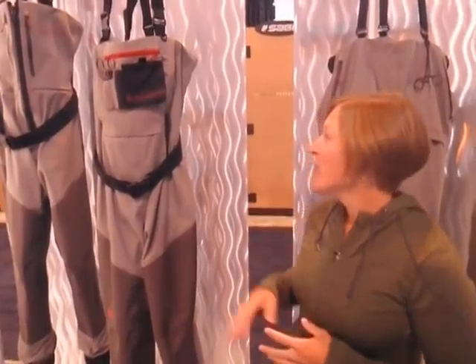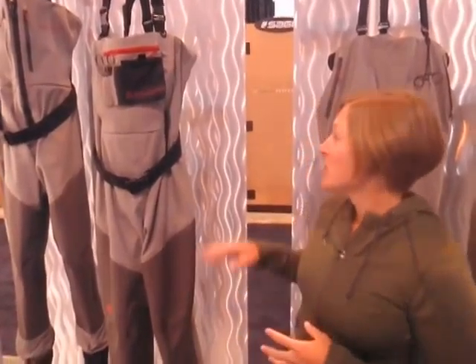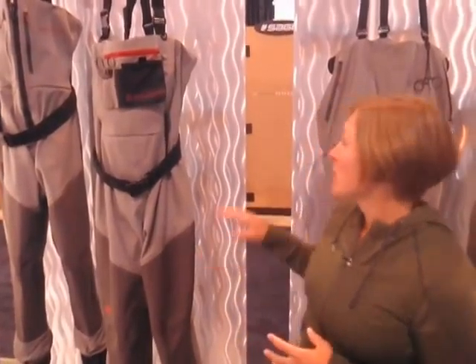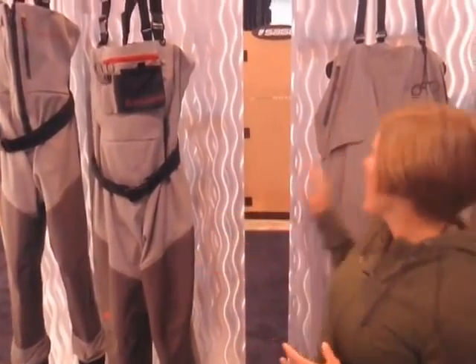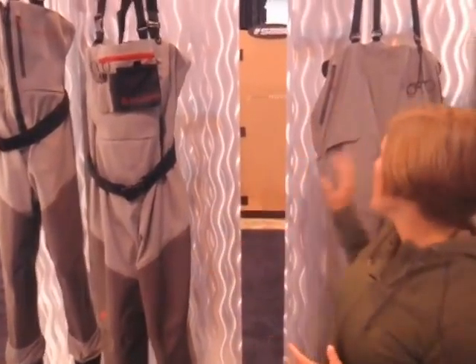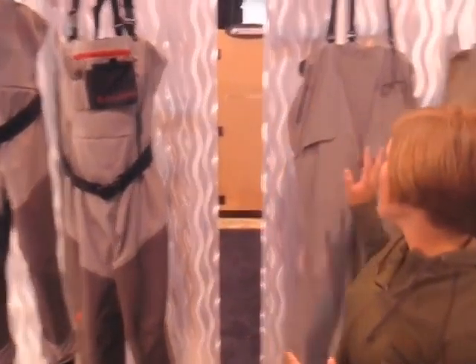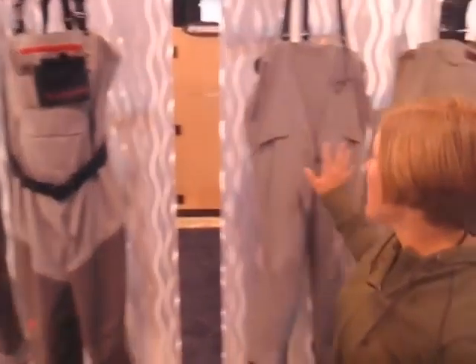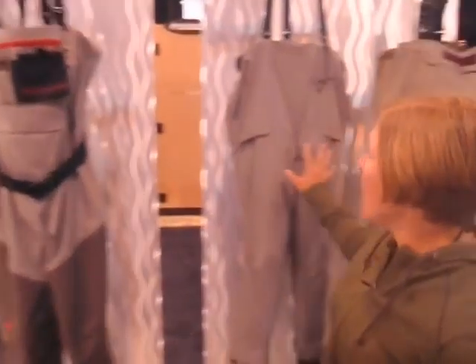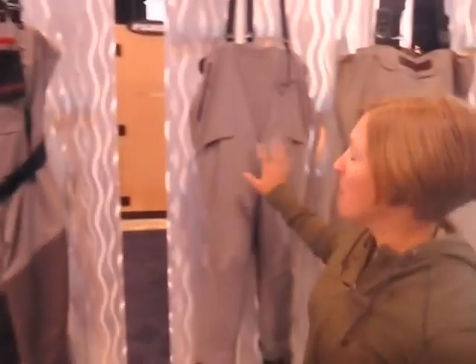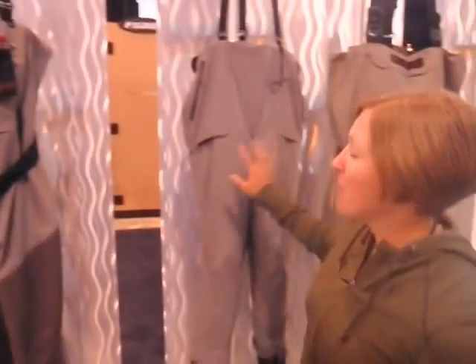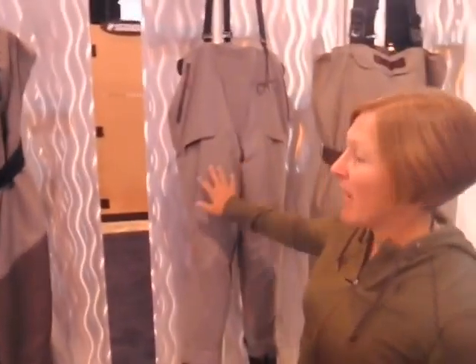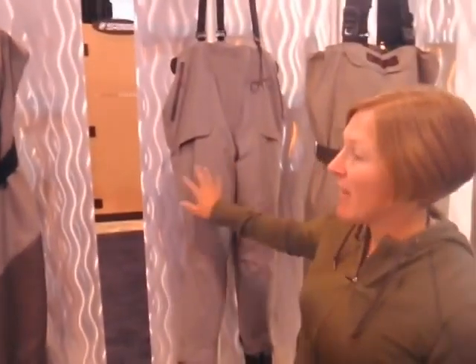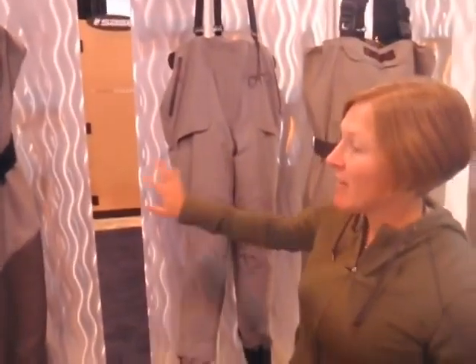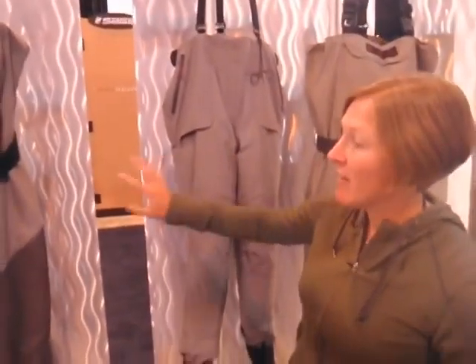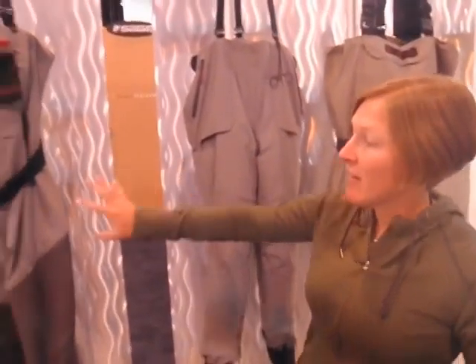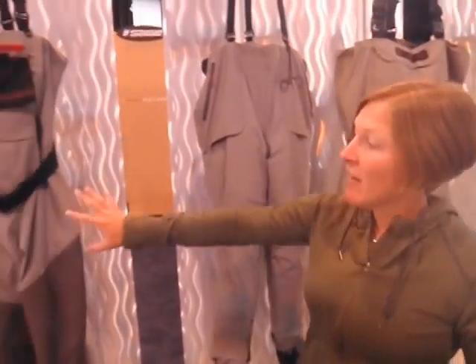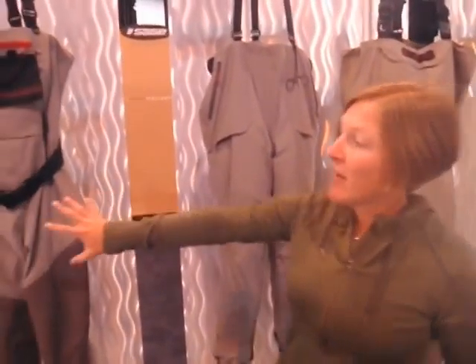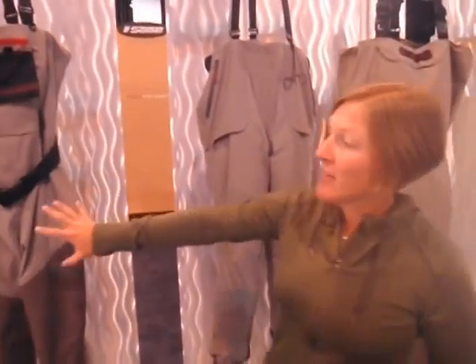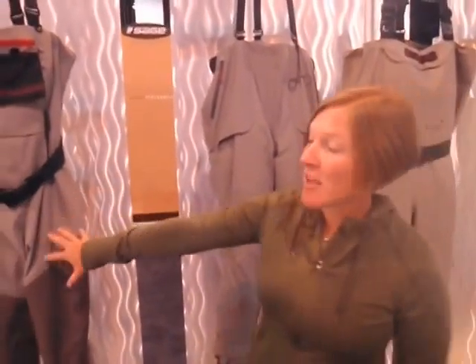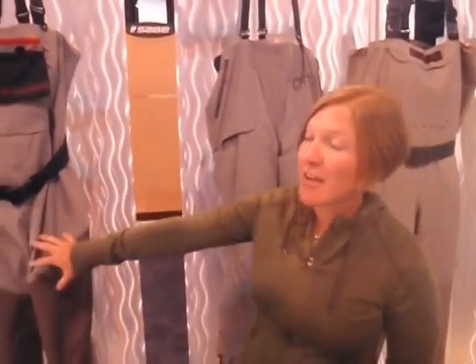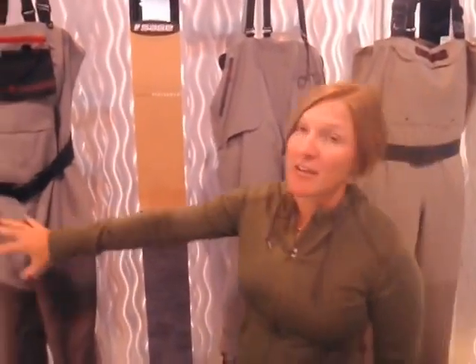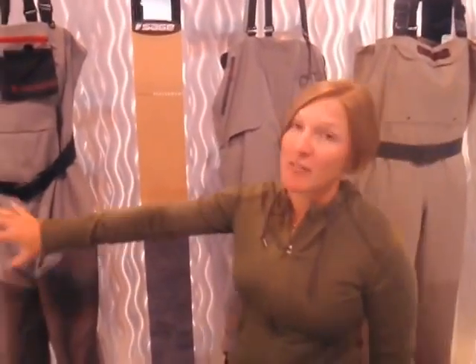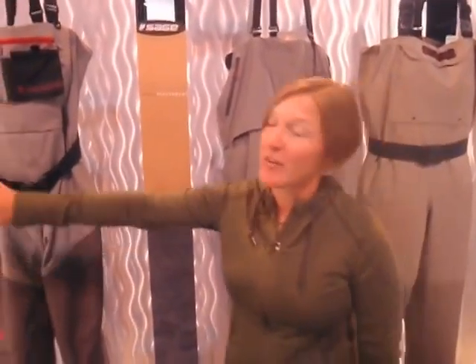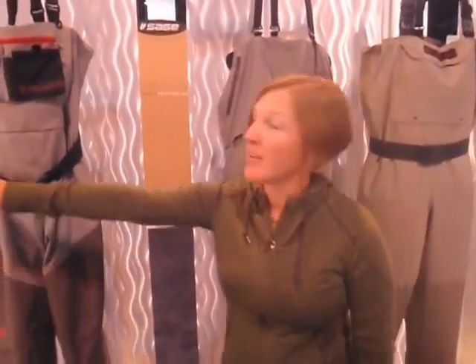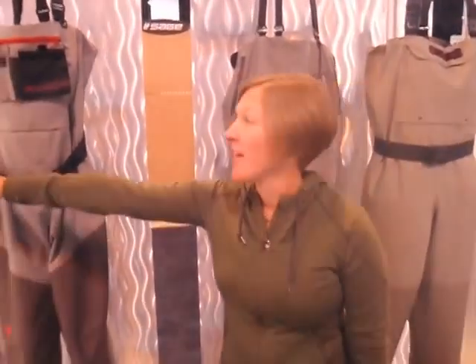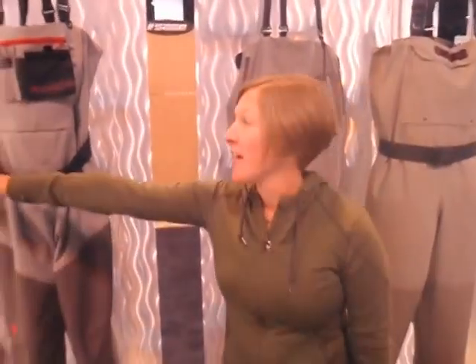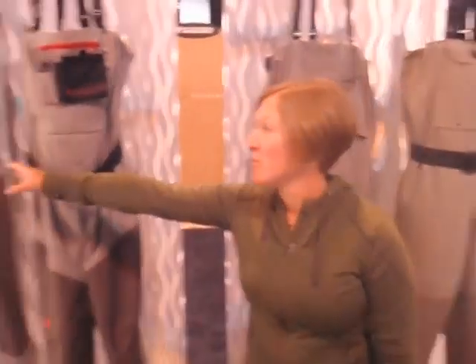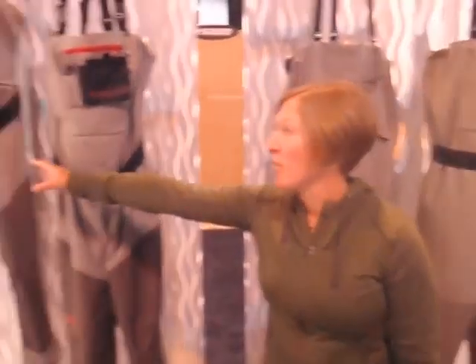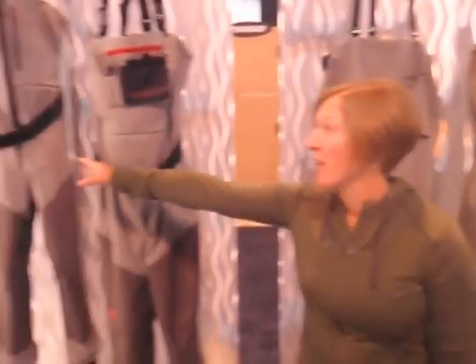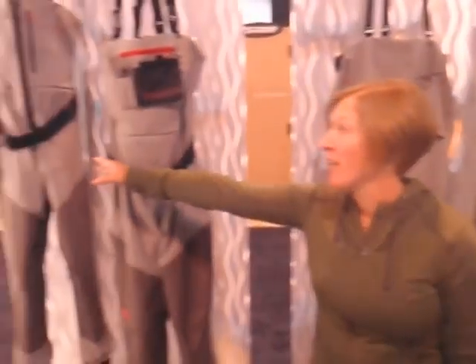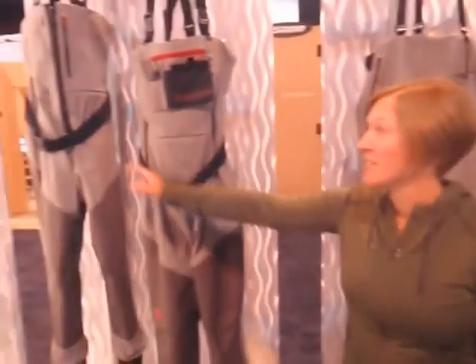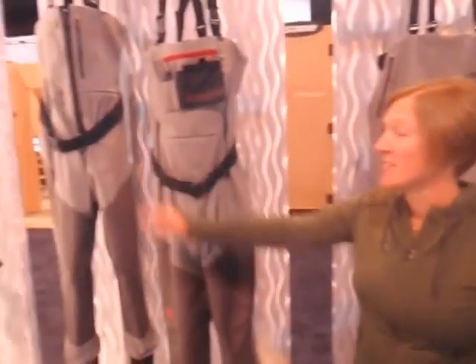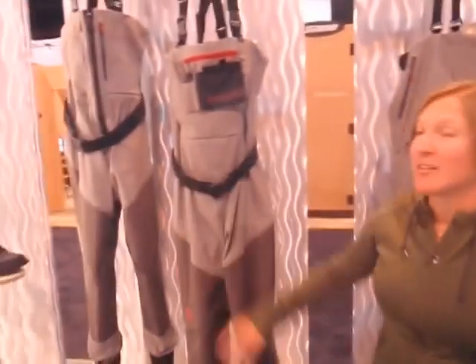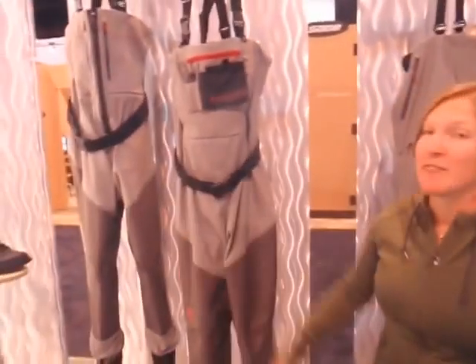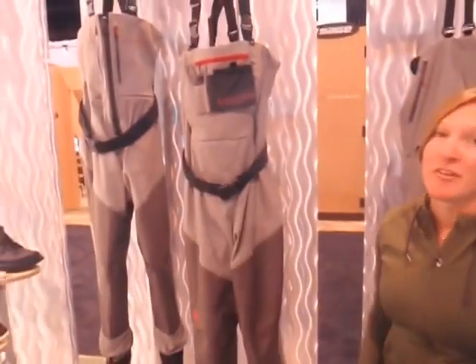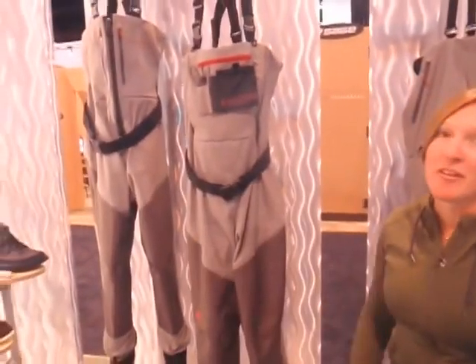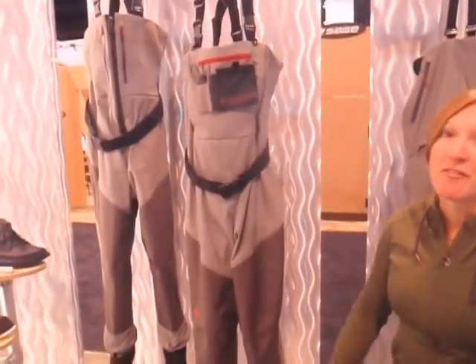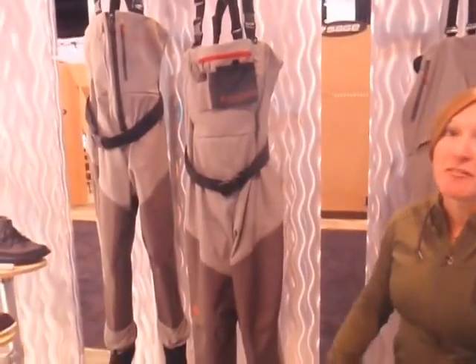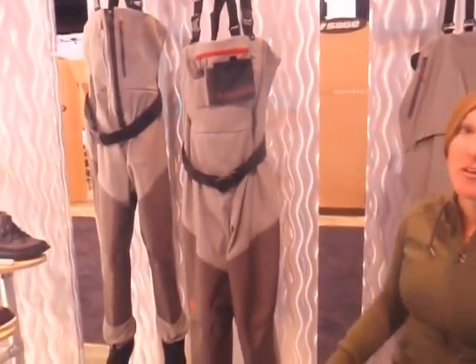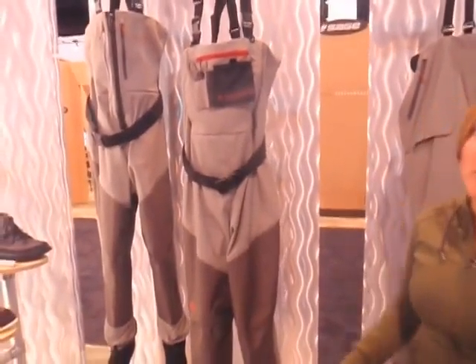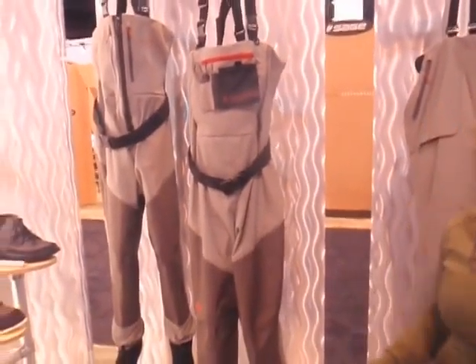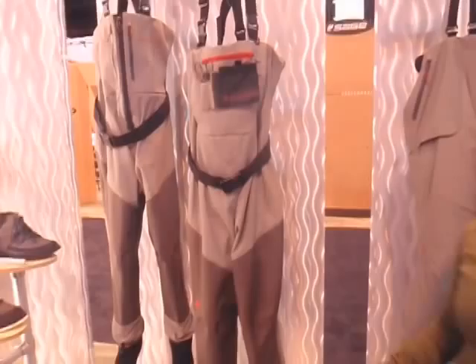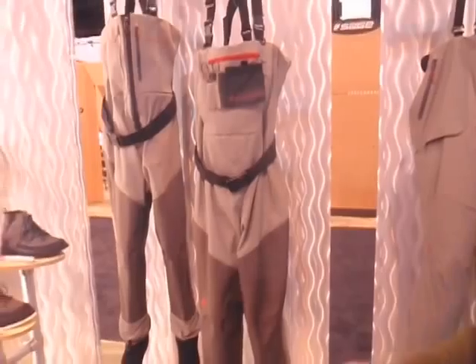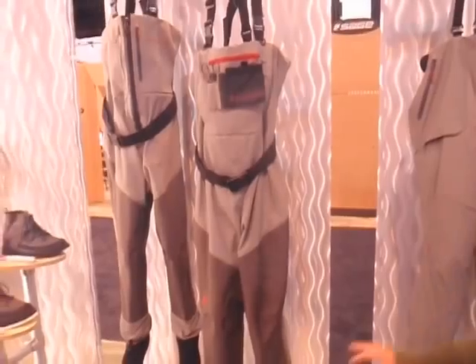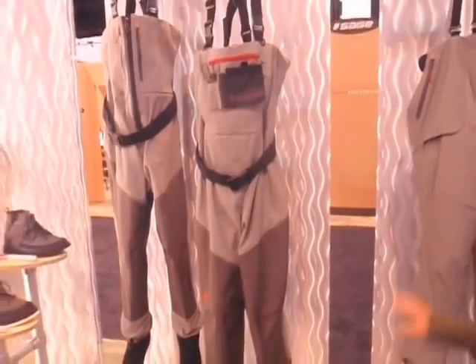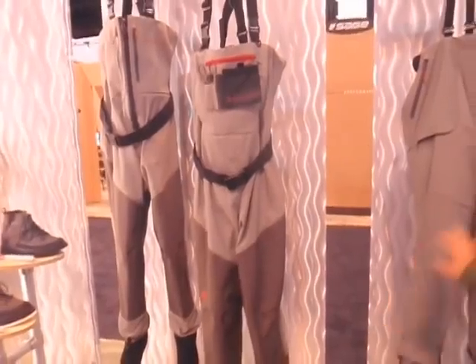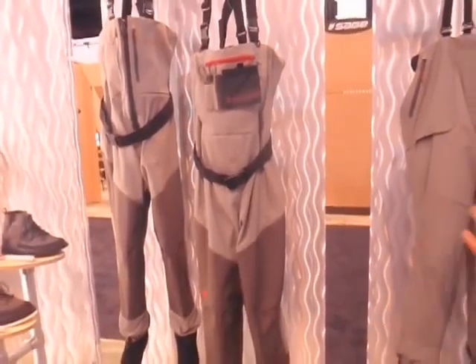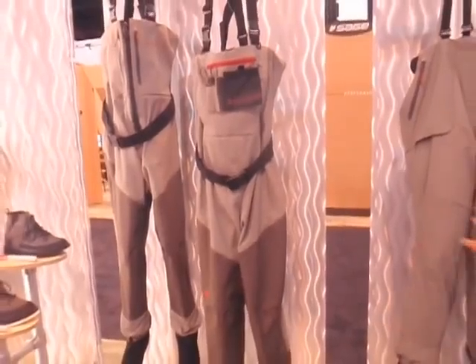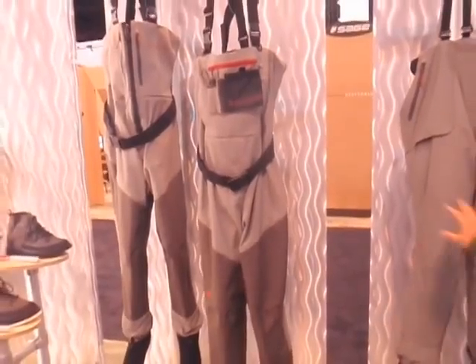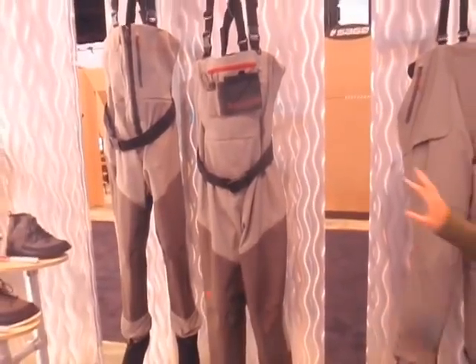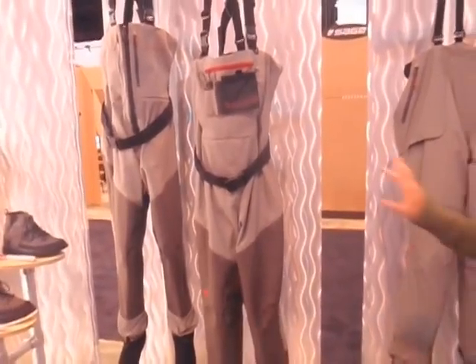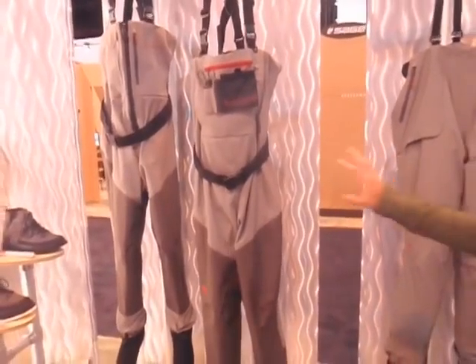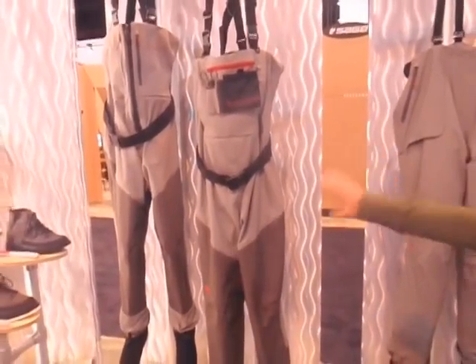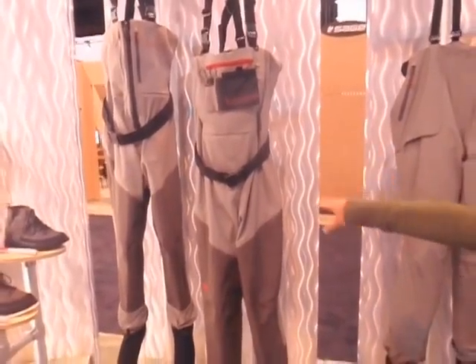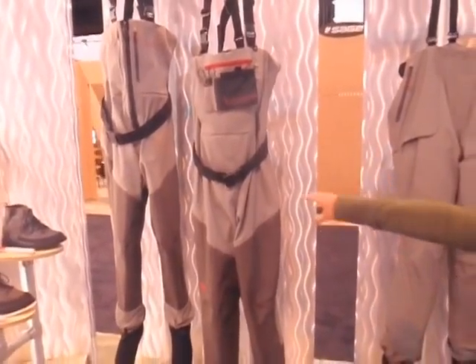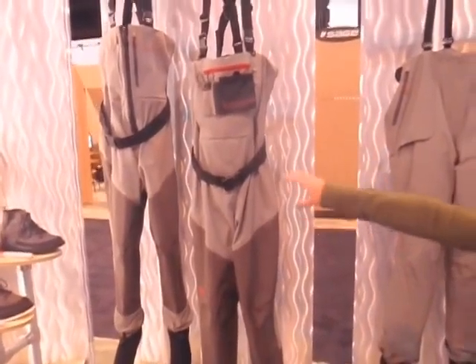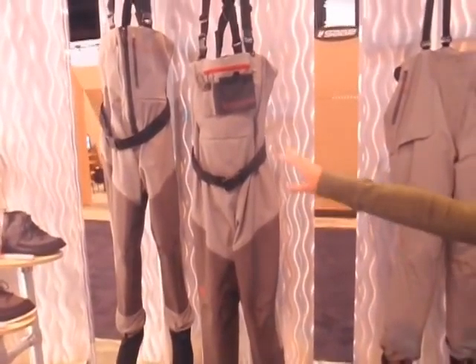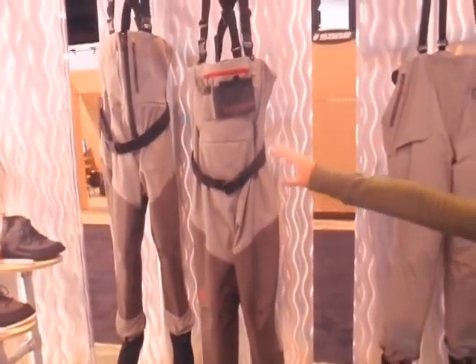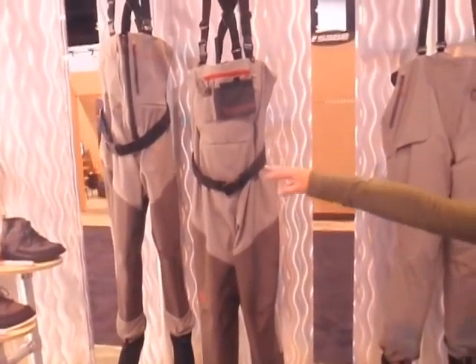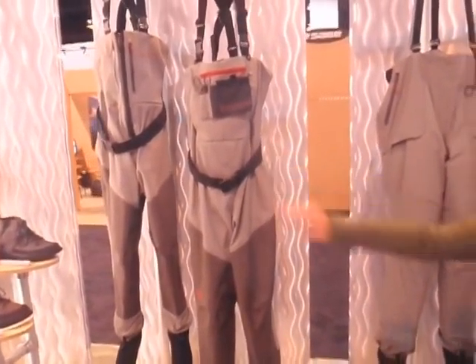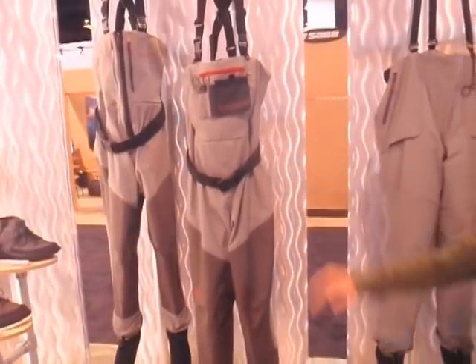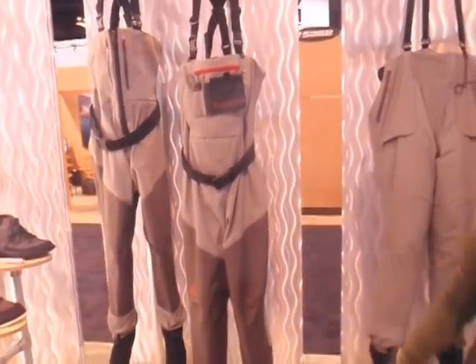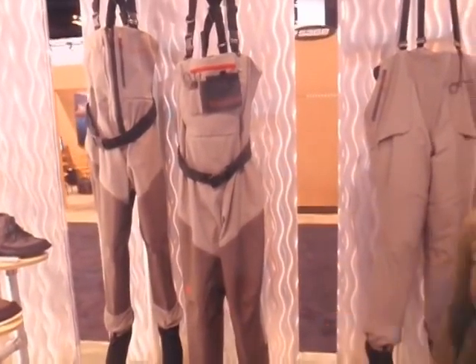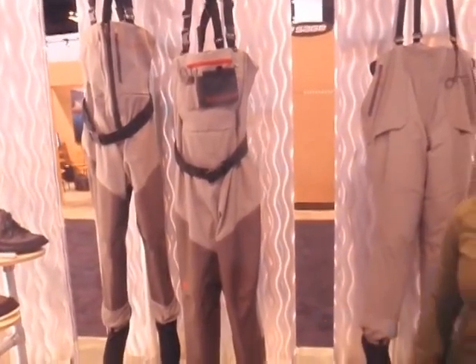We have a pant, a stocking foot, as well as a zip front, for great prices of $200, $250, and $350.